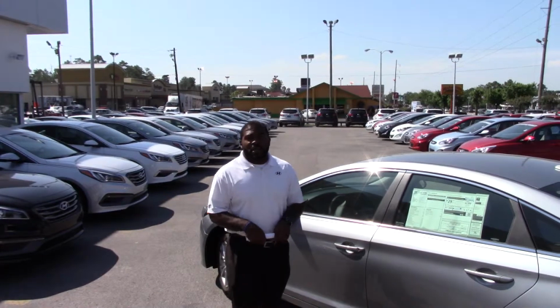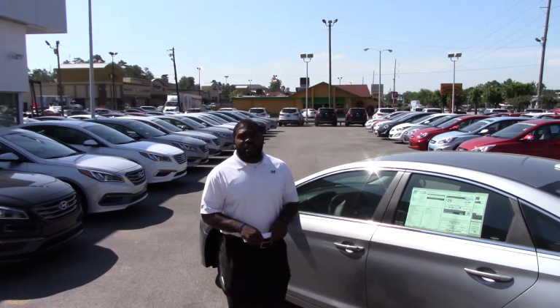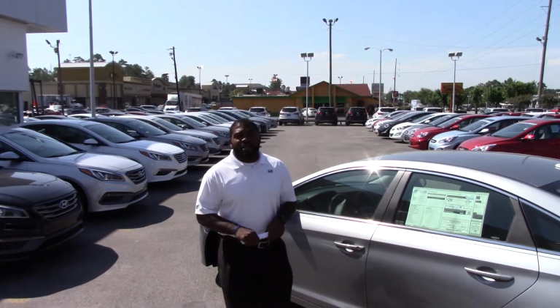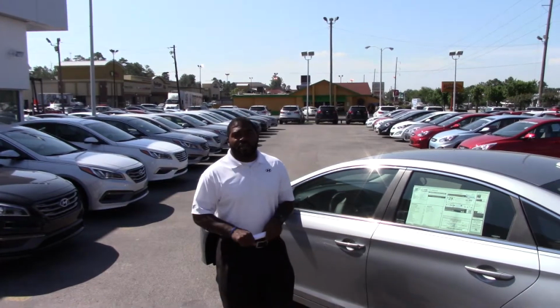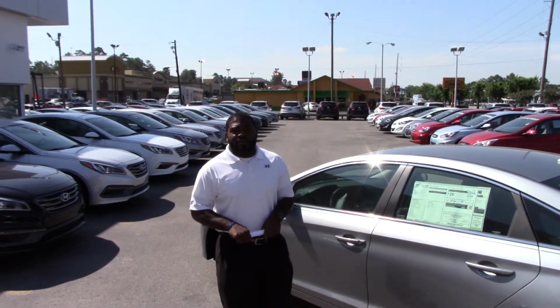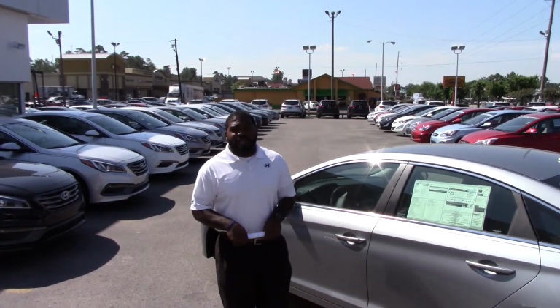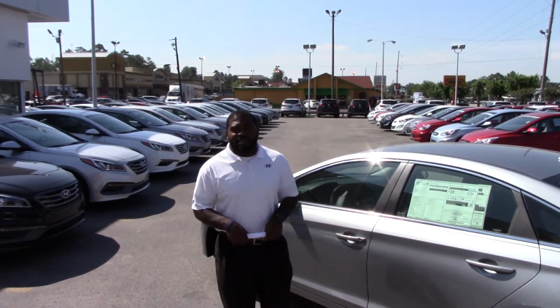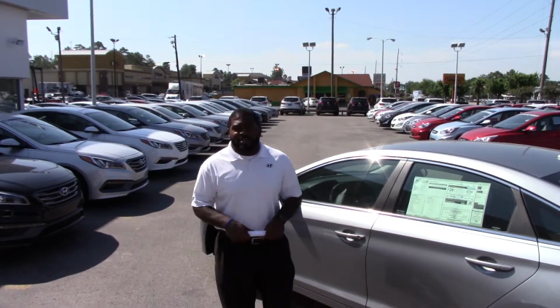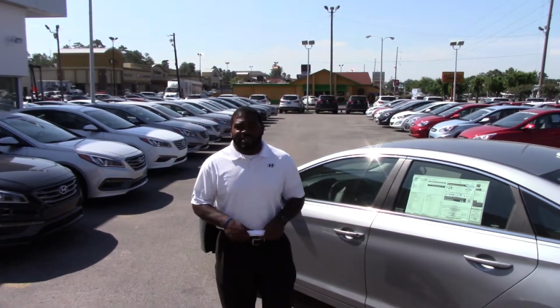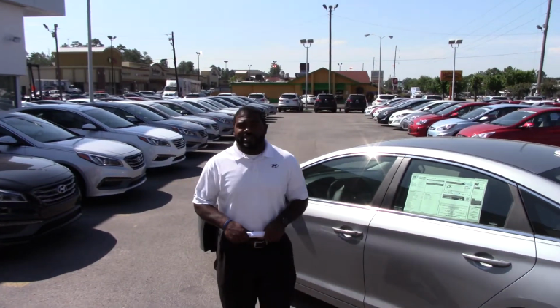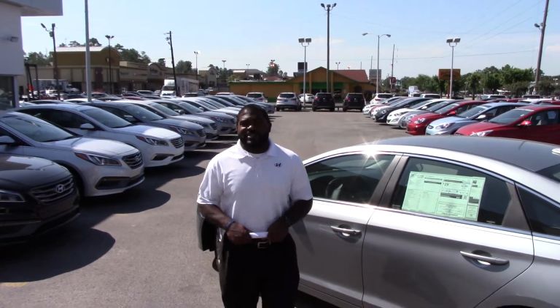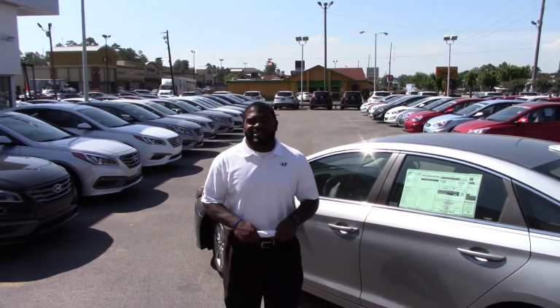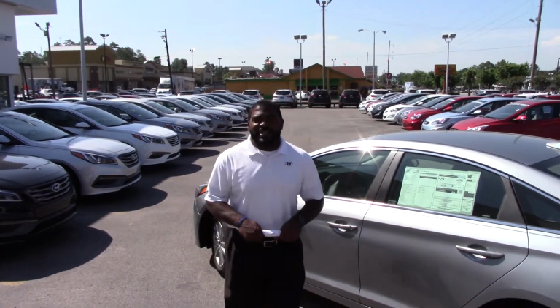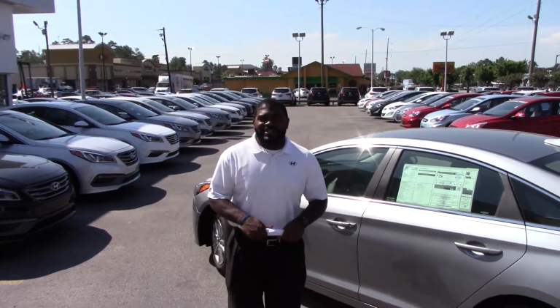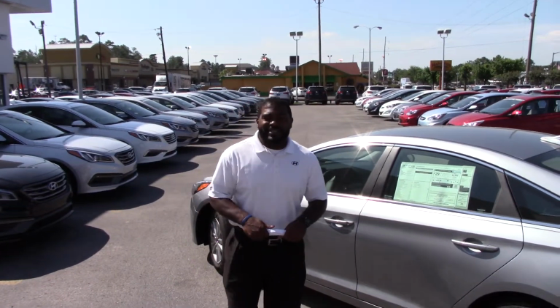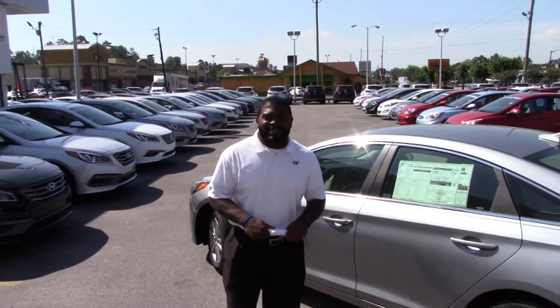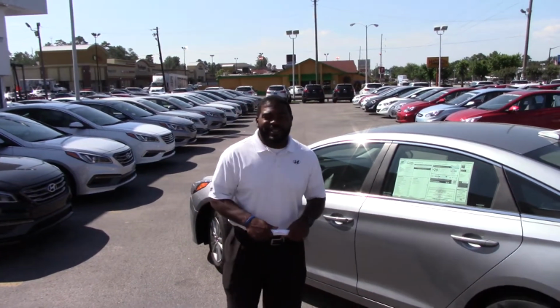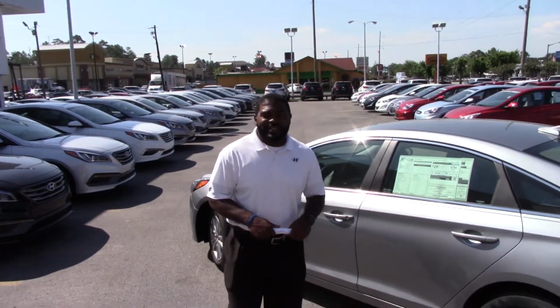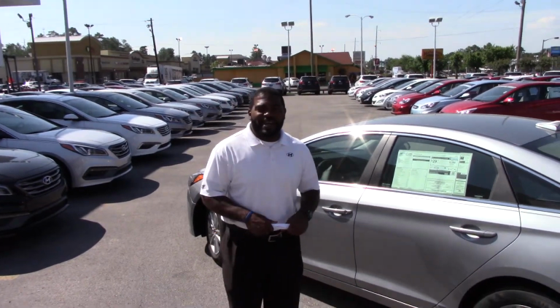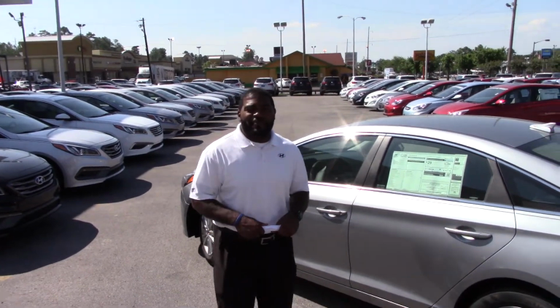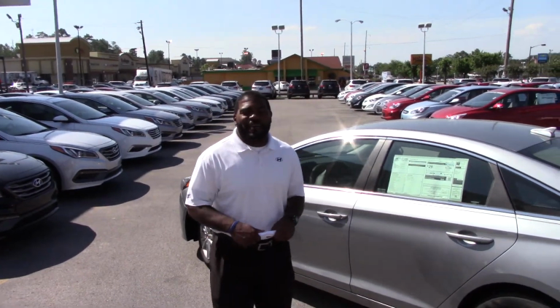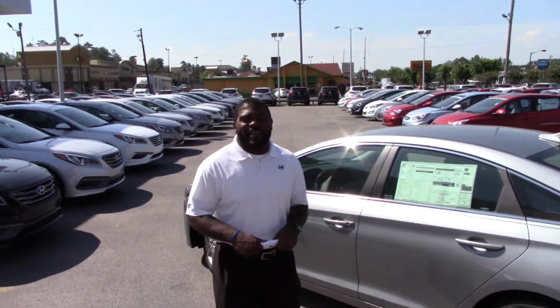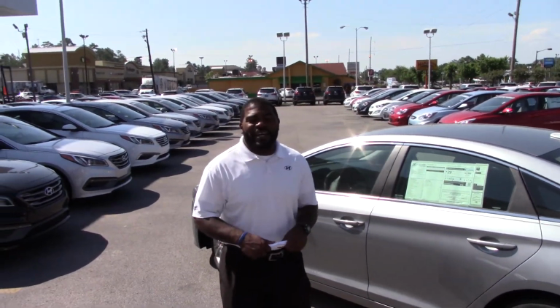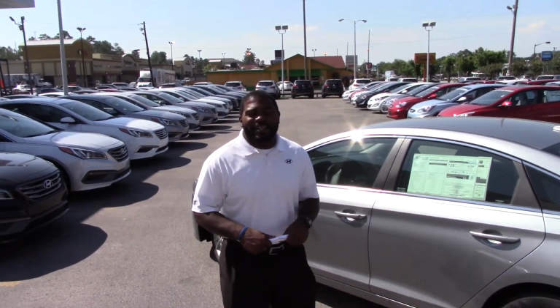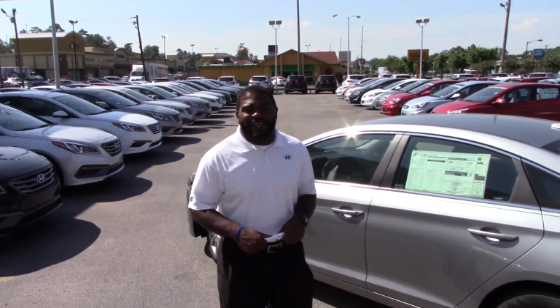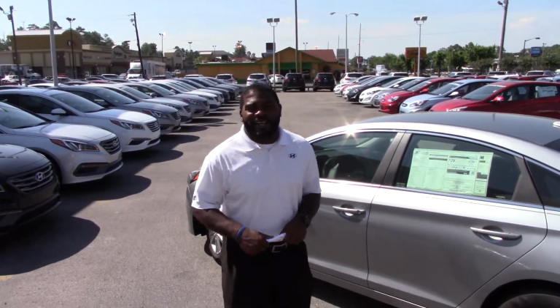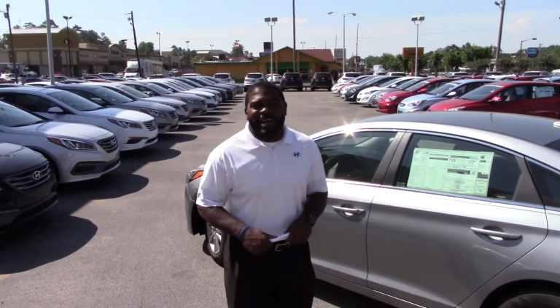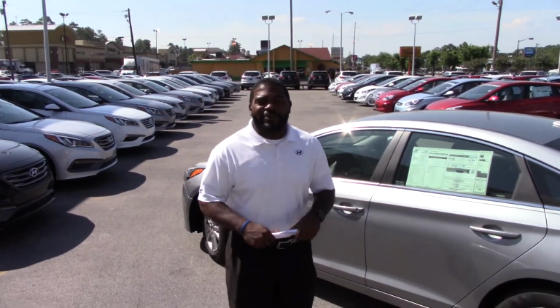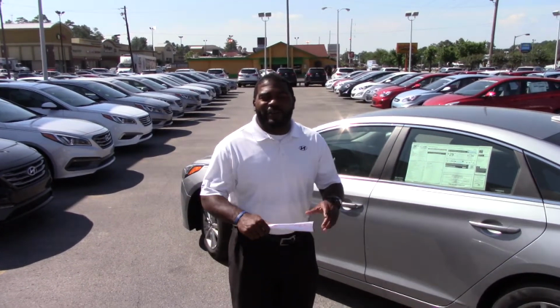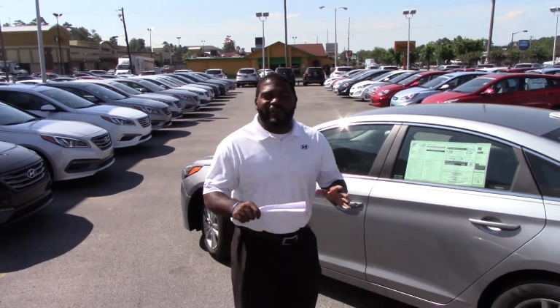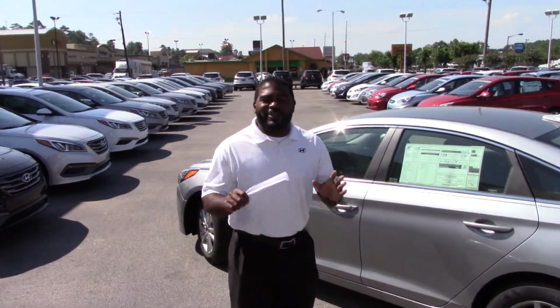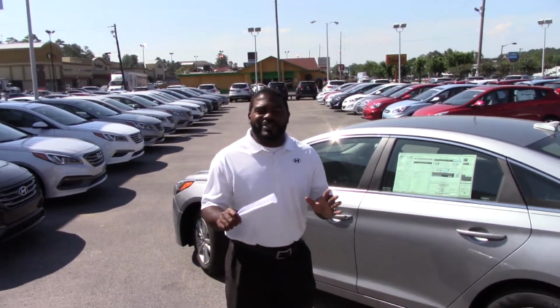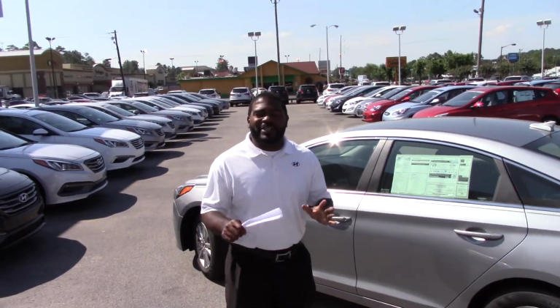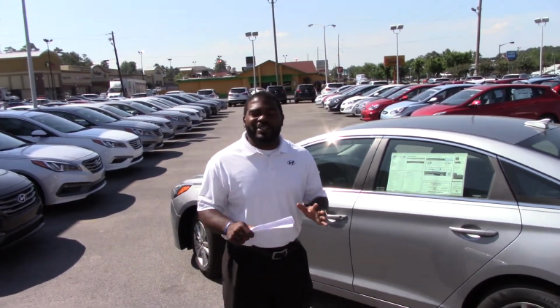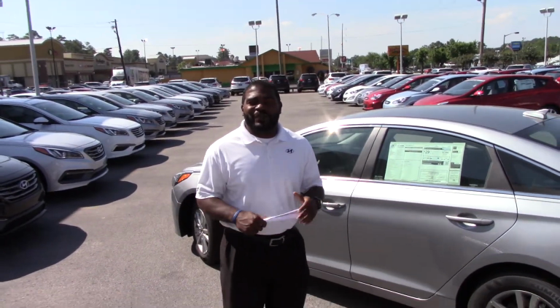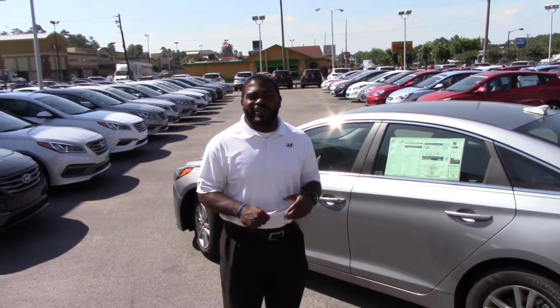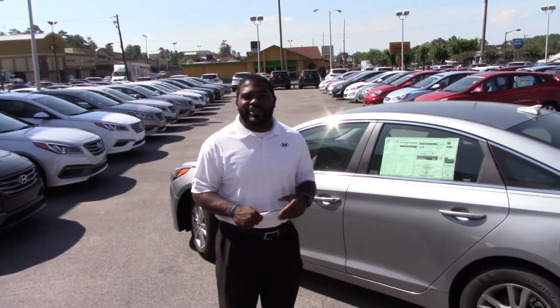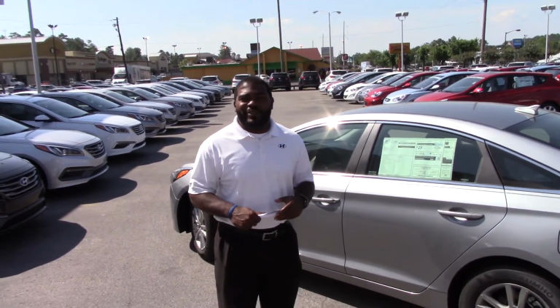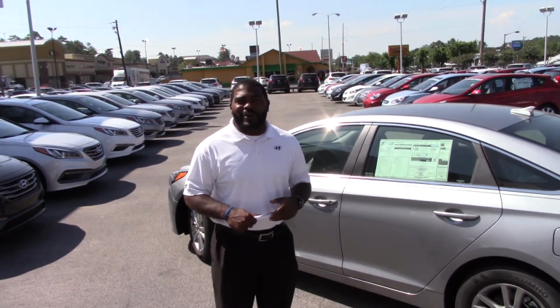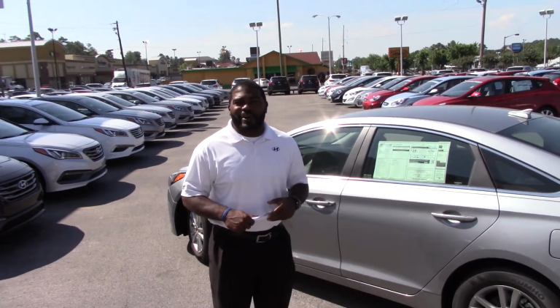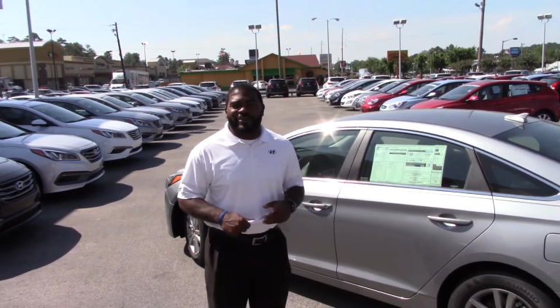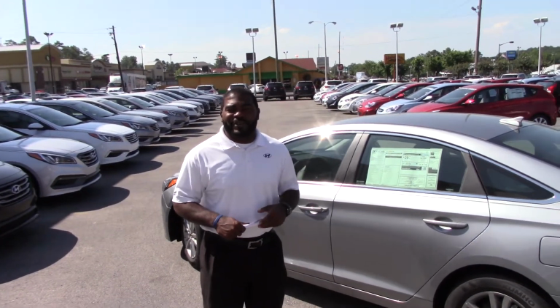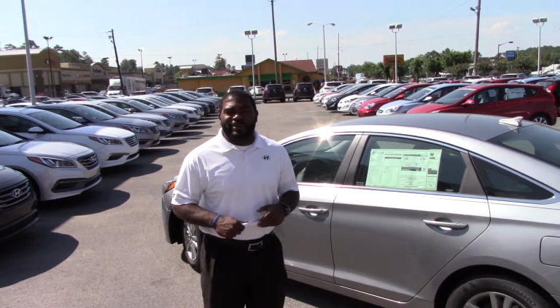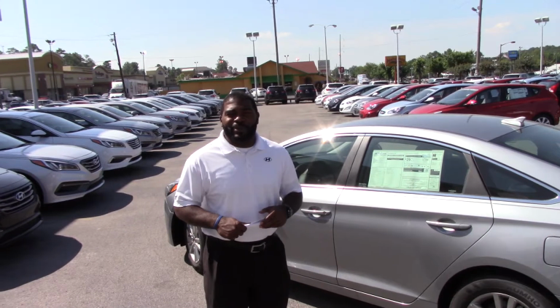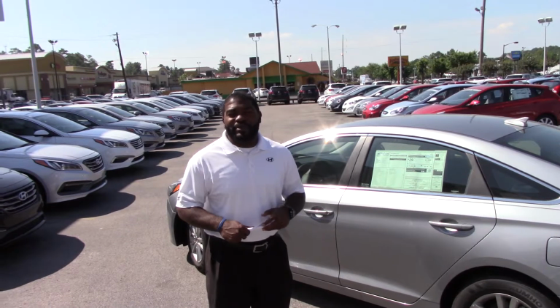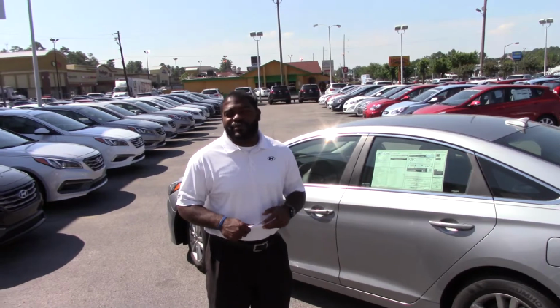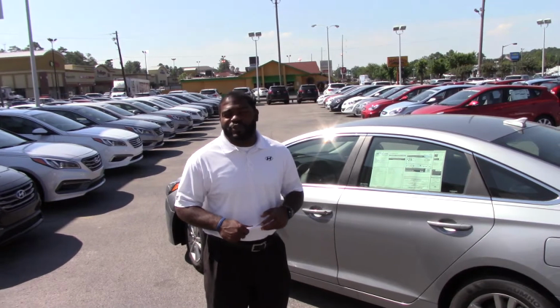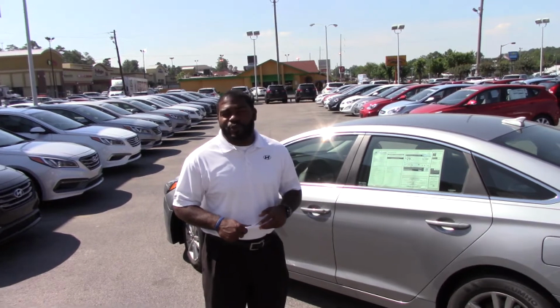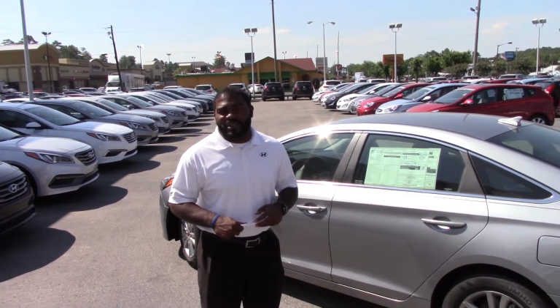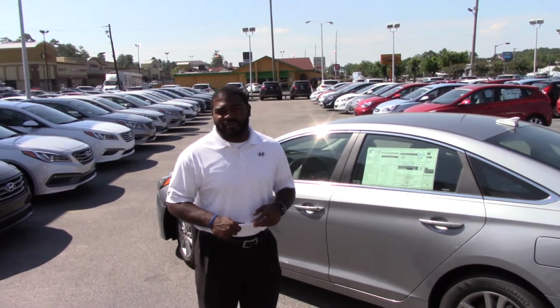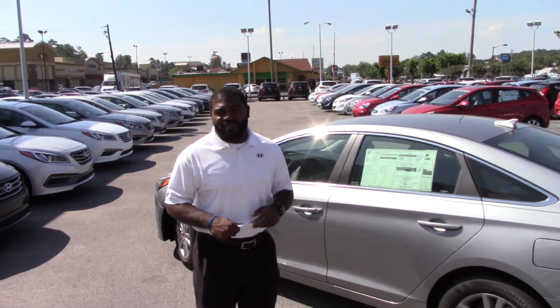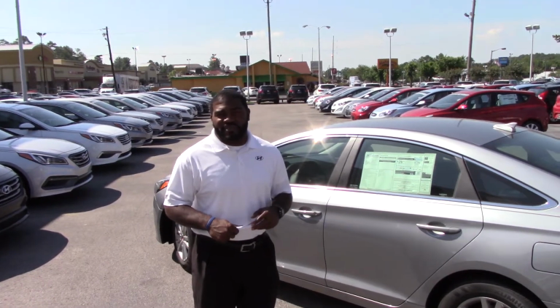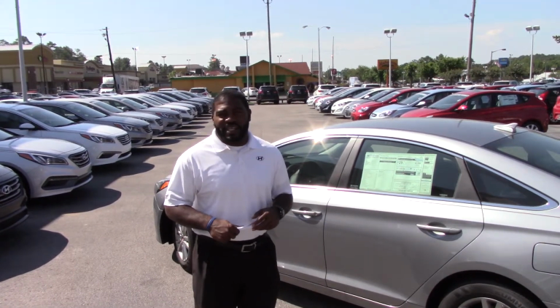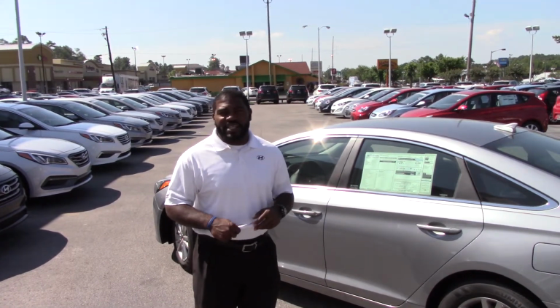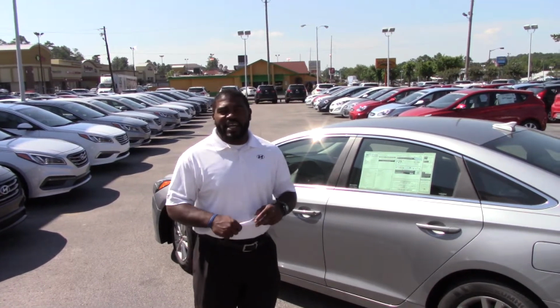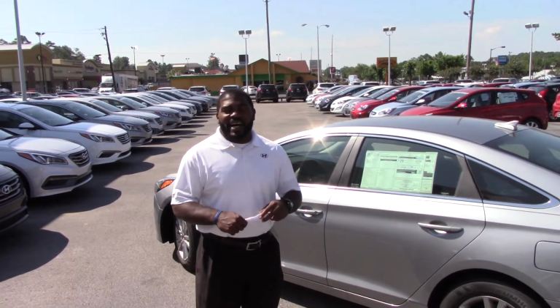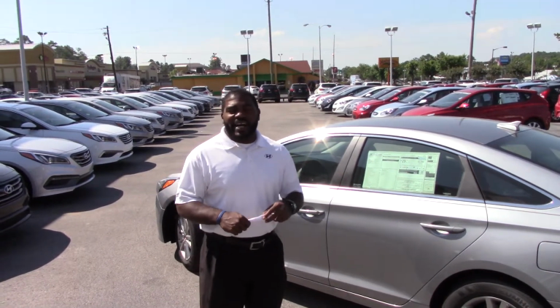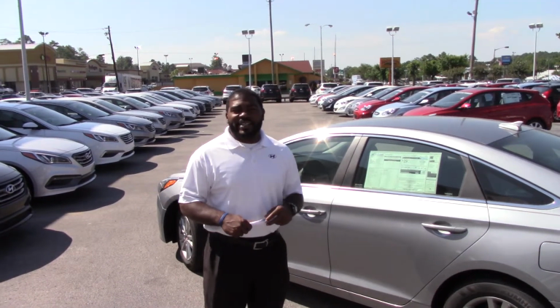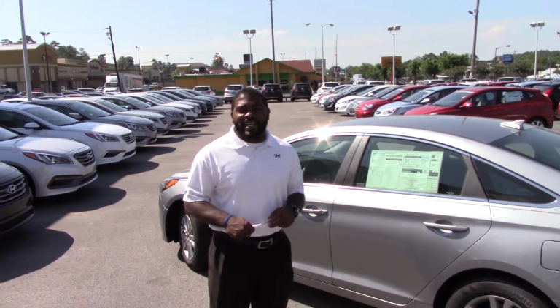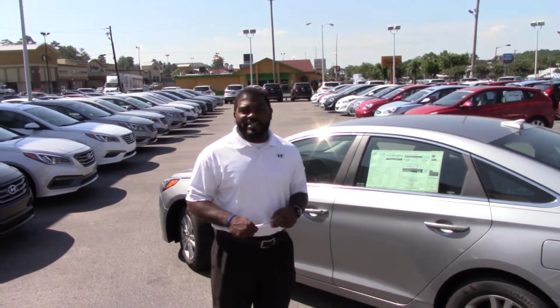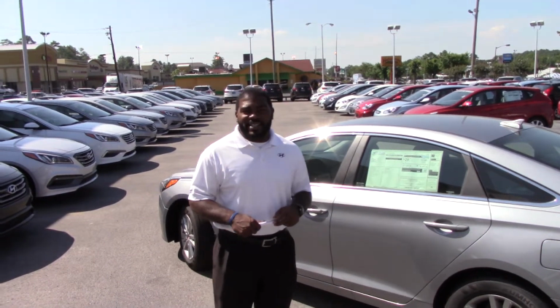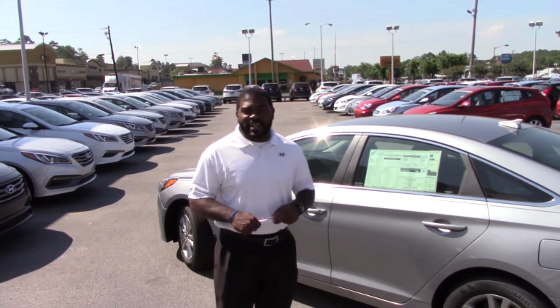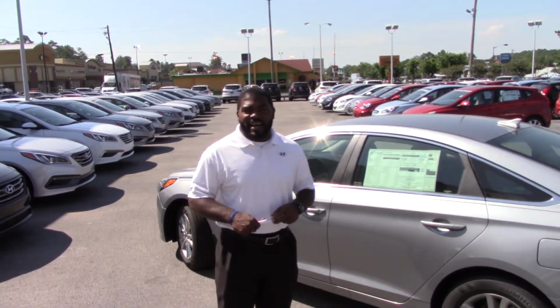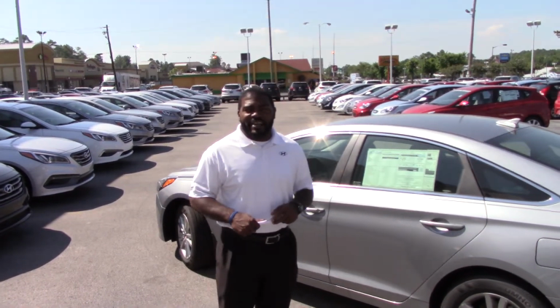Hello, Destiny. This is Jay Jones here at Tamron Hyundai. I want to first thank you for inquiring on a beautiful 2015 Hyundai Sonata.